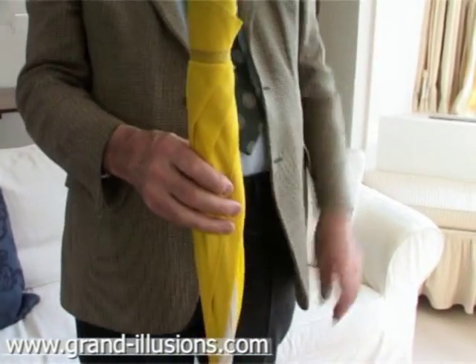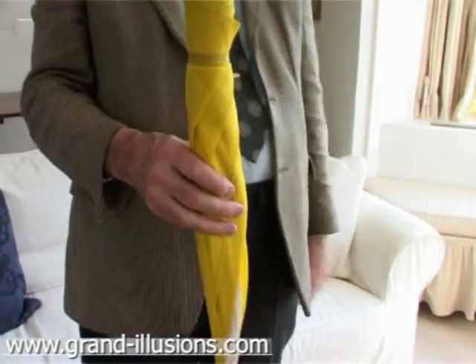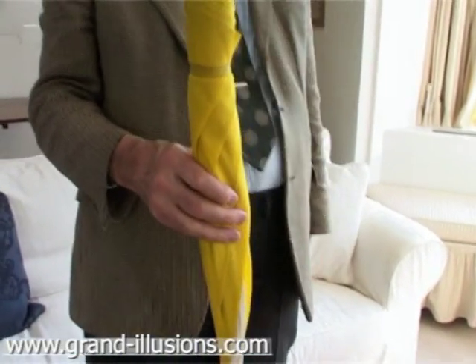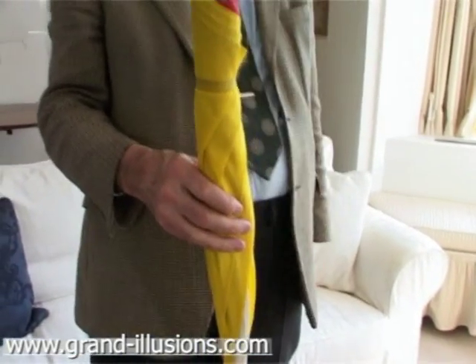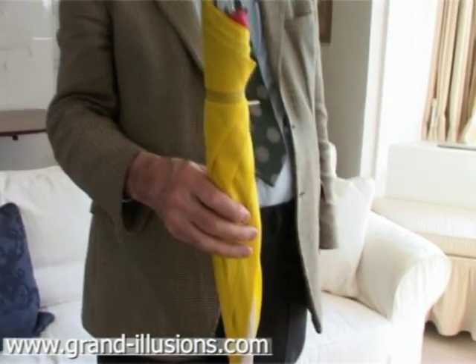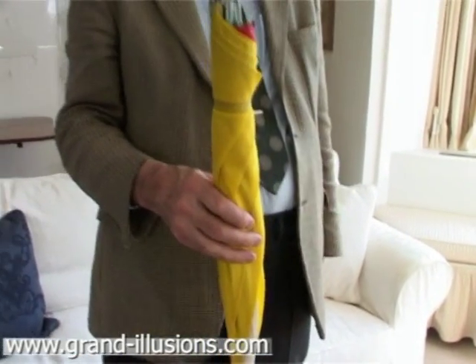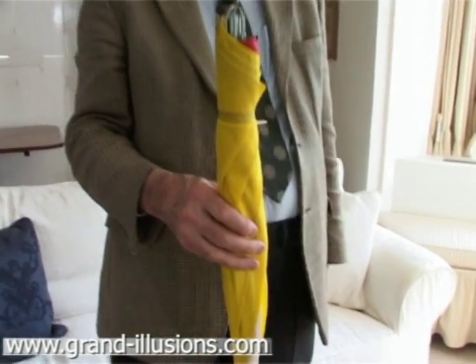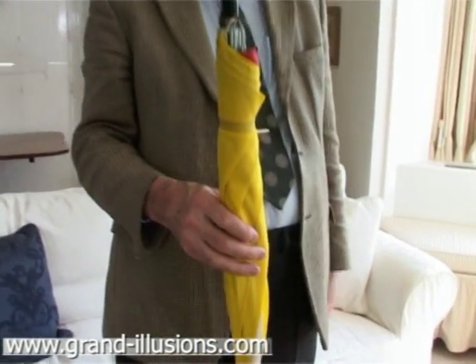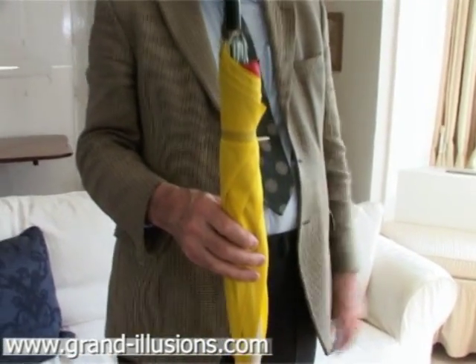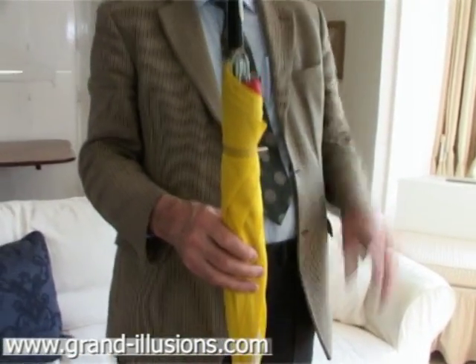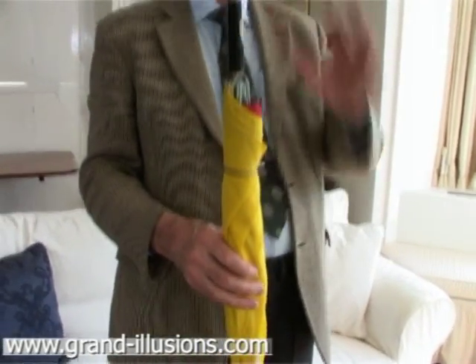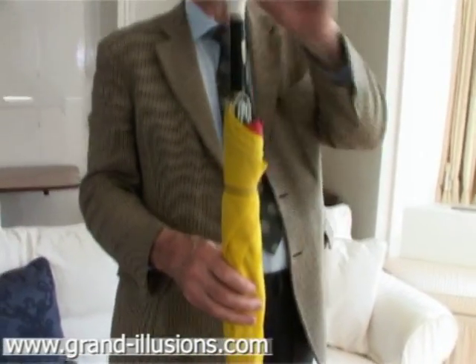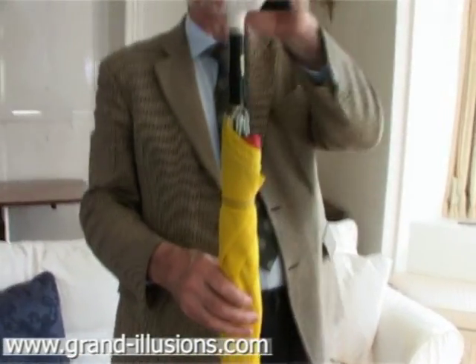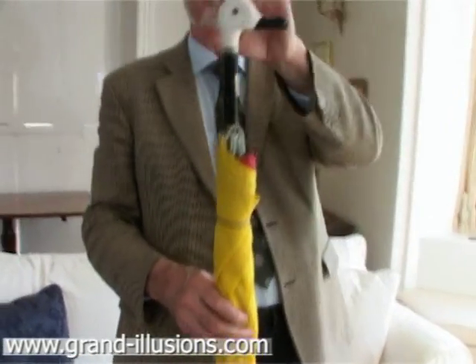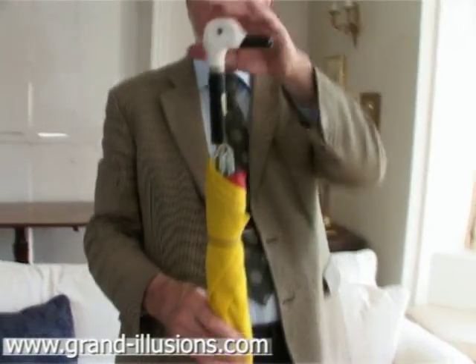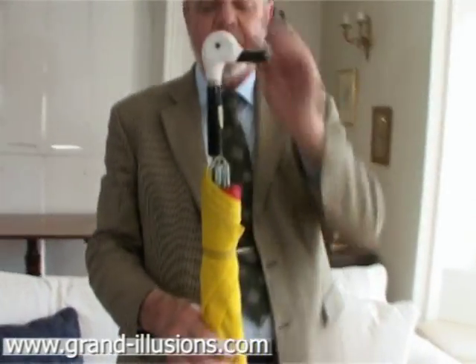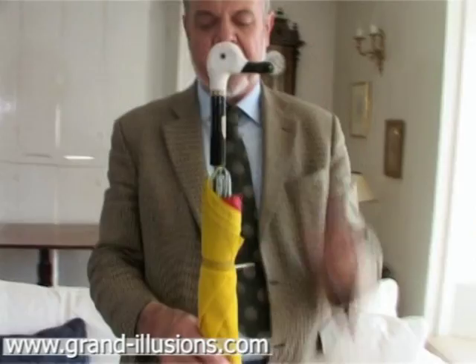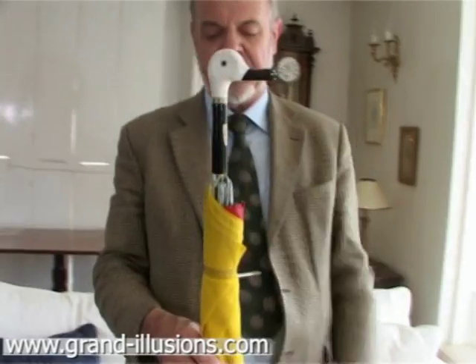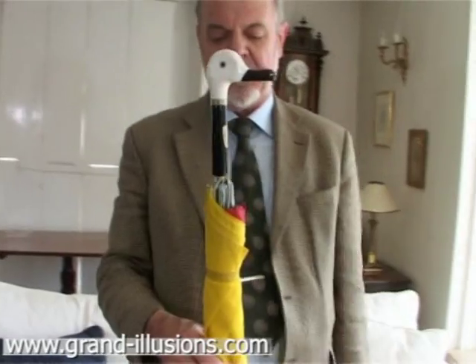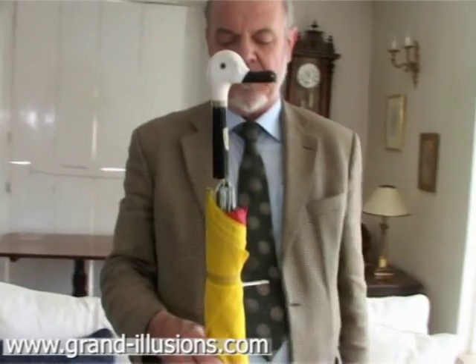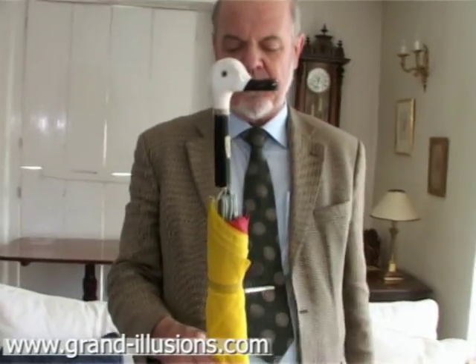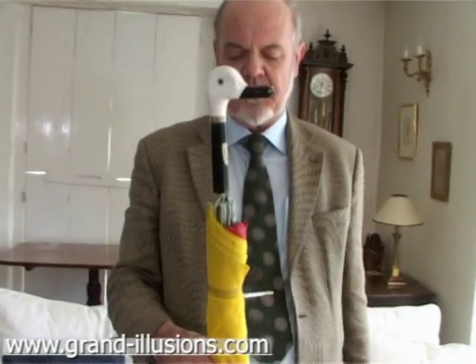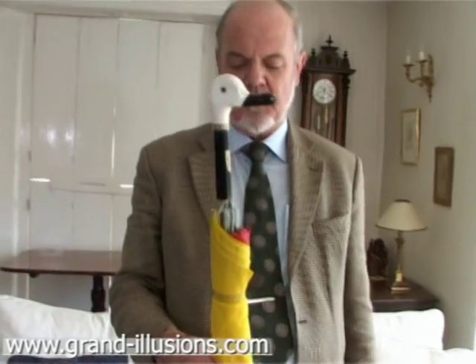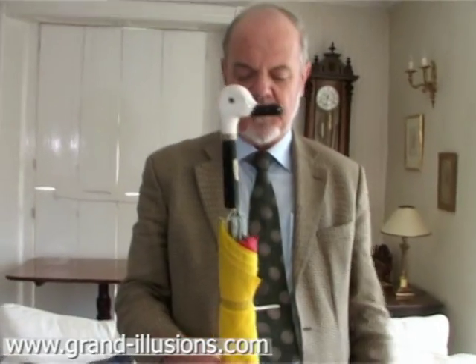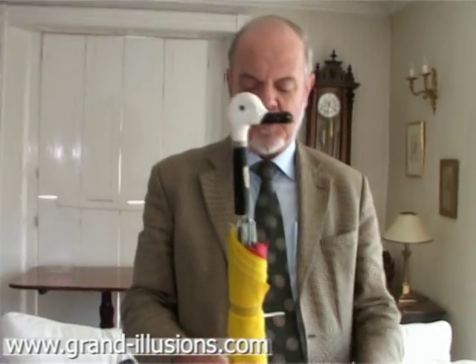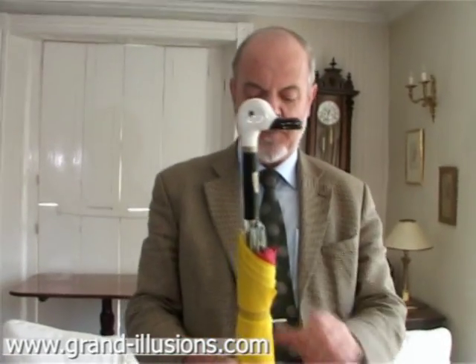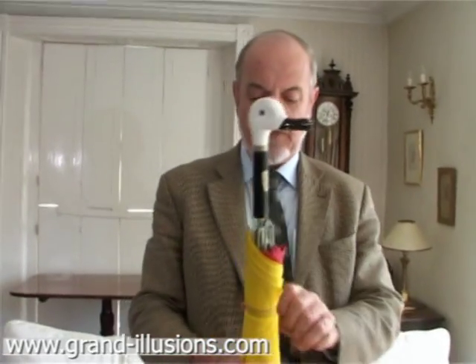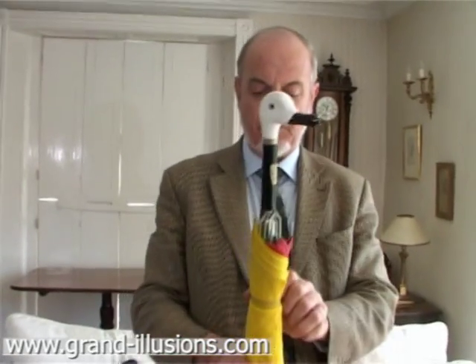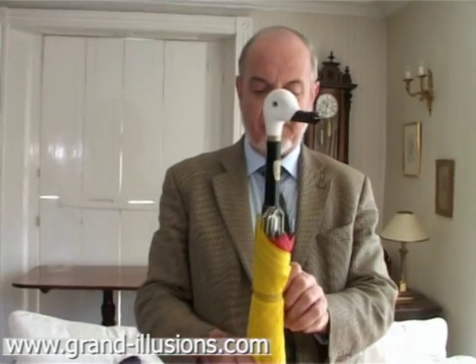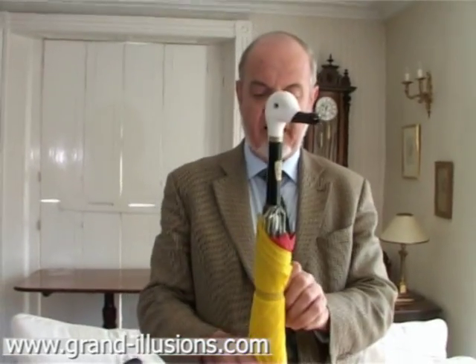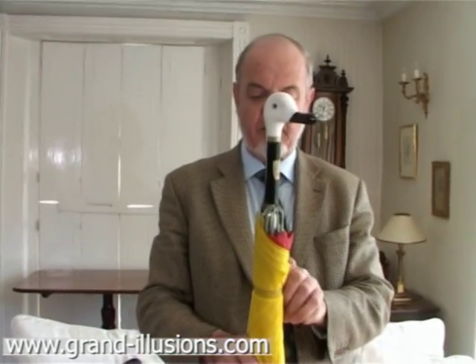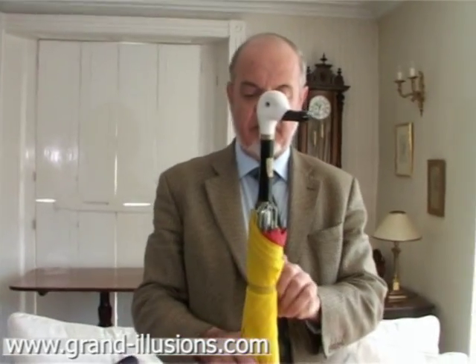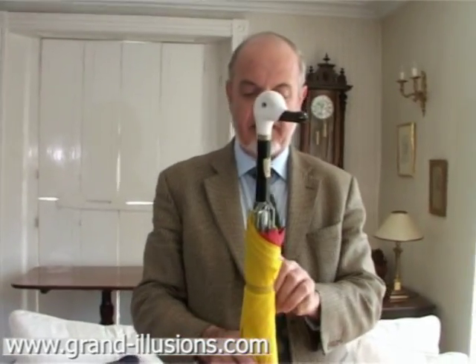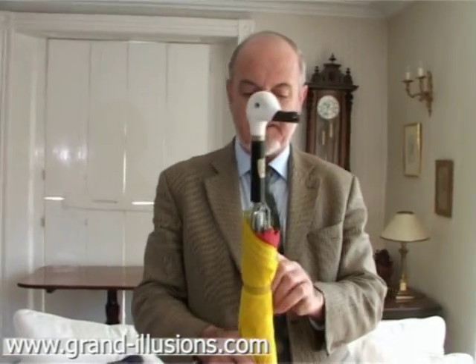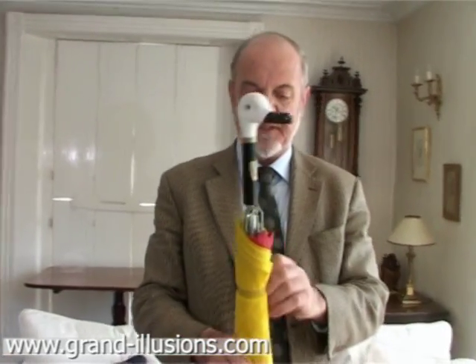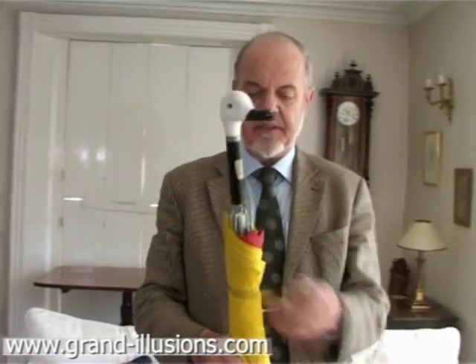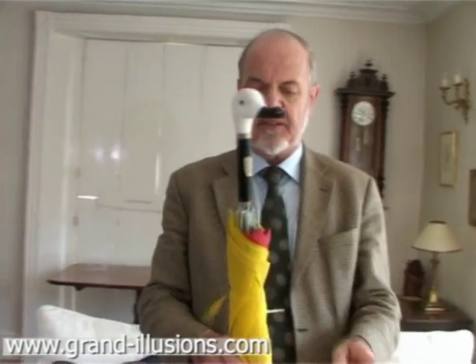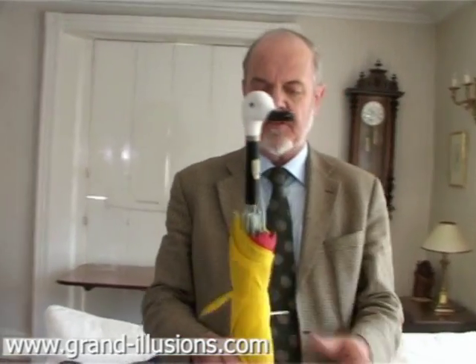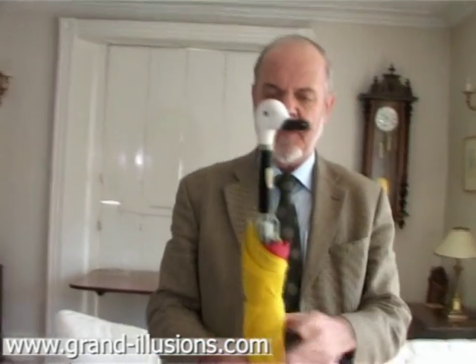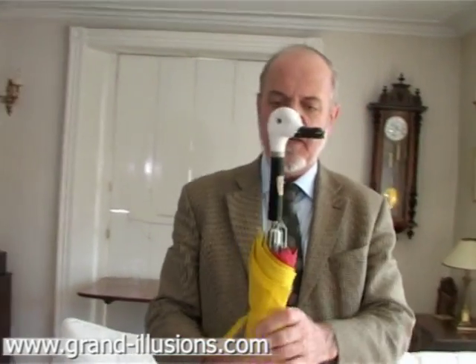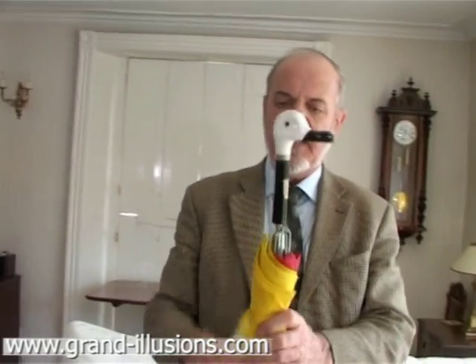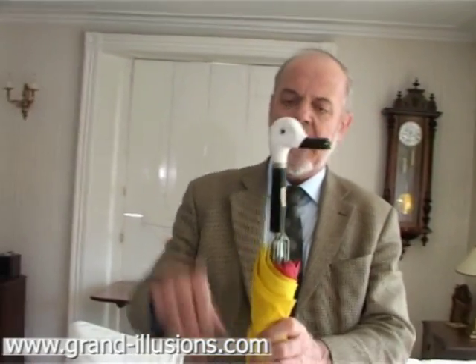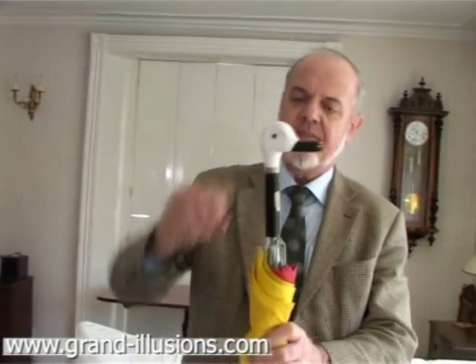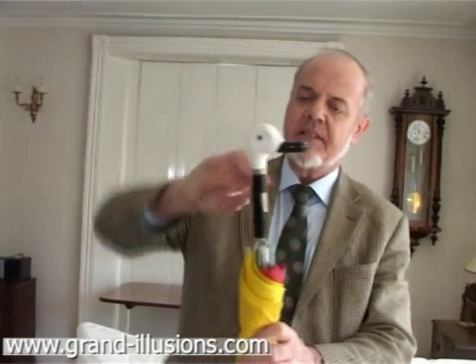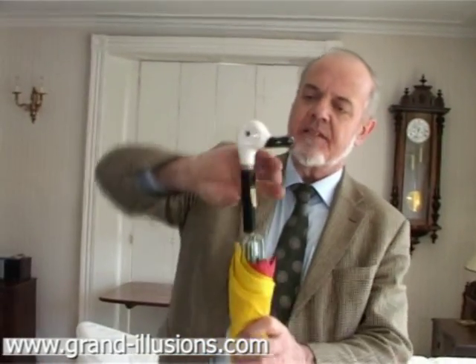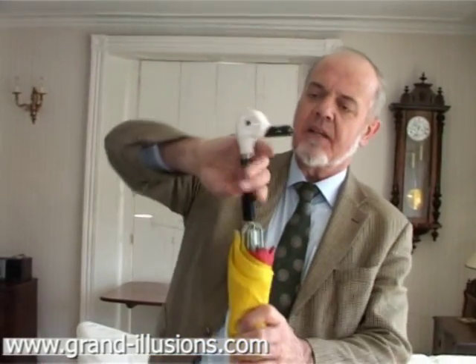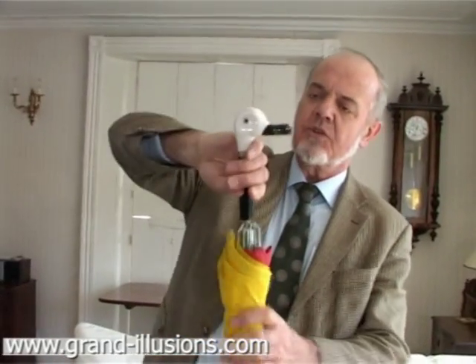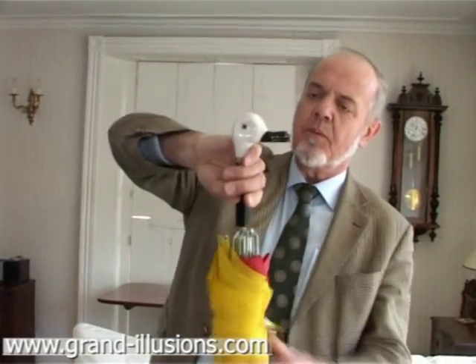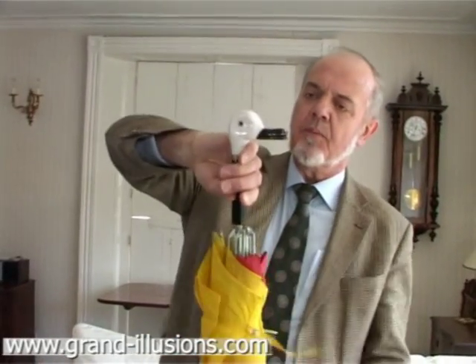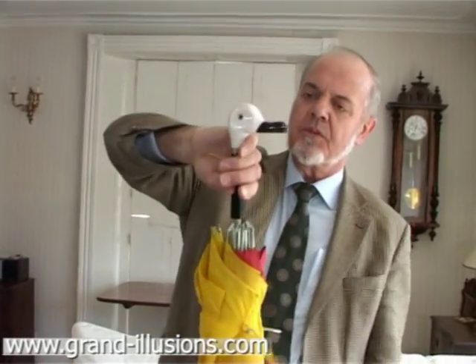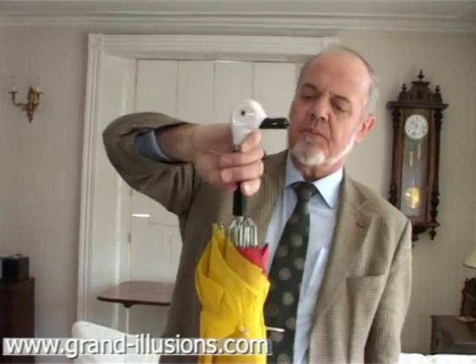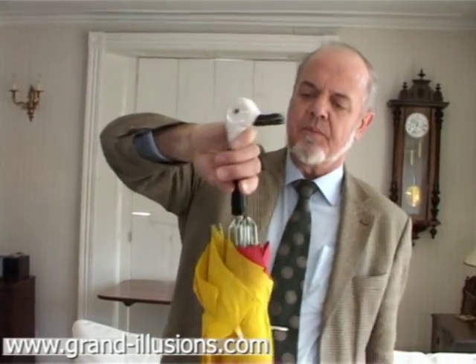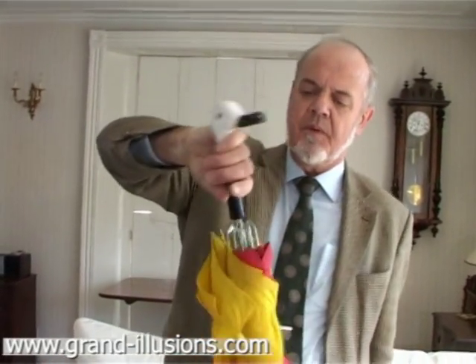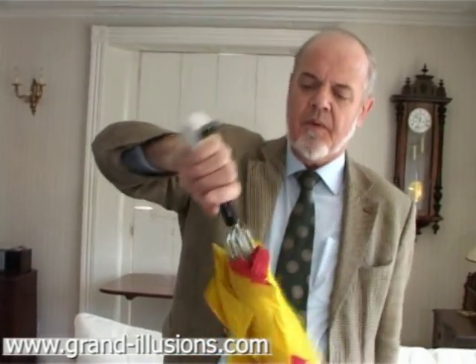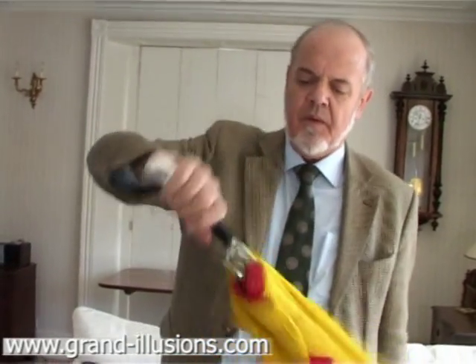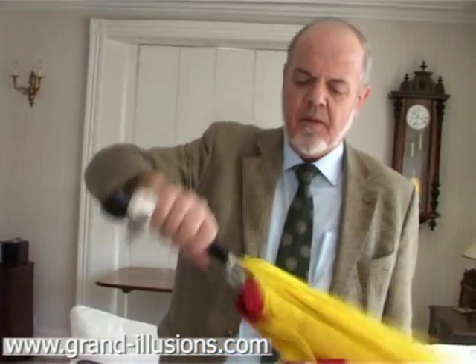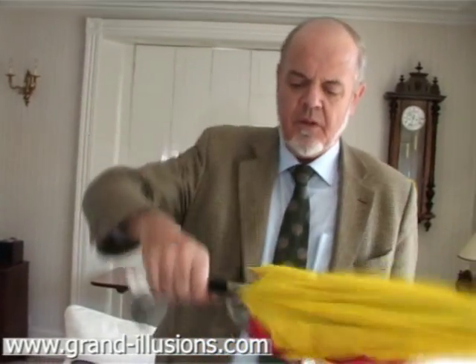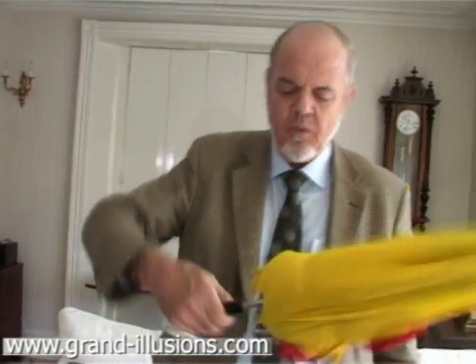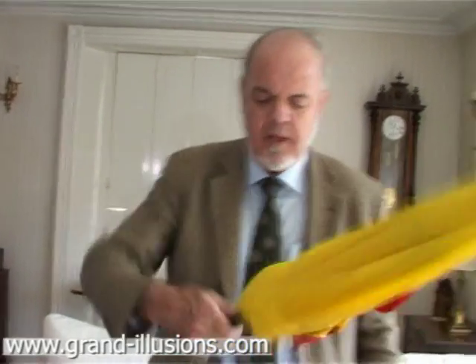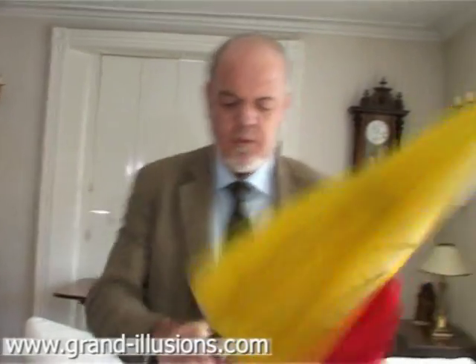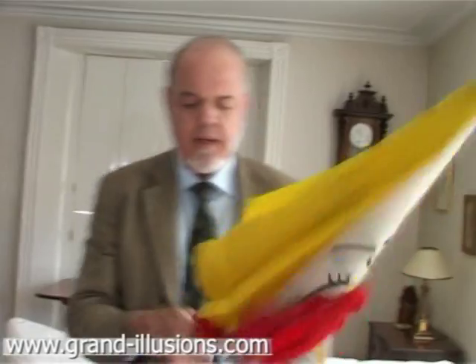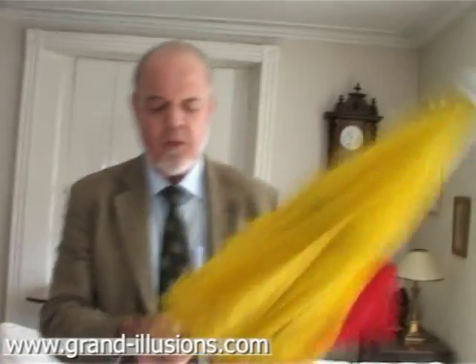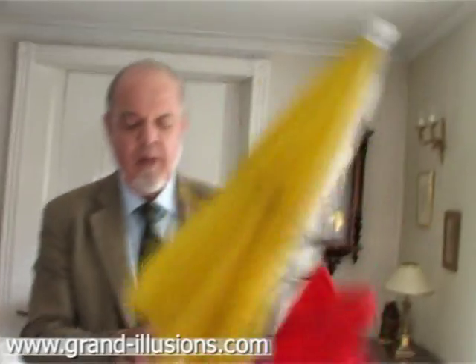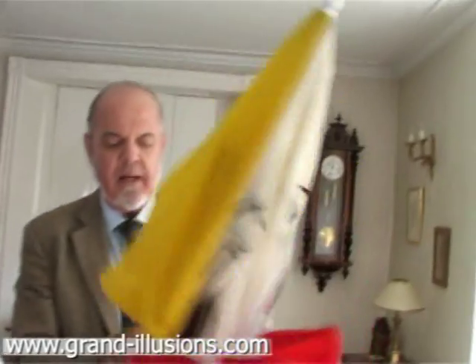A duck handle. Well, I added that myself actually. The original was just a plain wooden handle, but I like the idea of having a duck top and bottom. Quack, quack, quack.